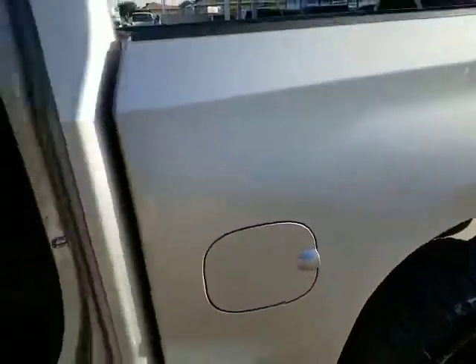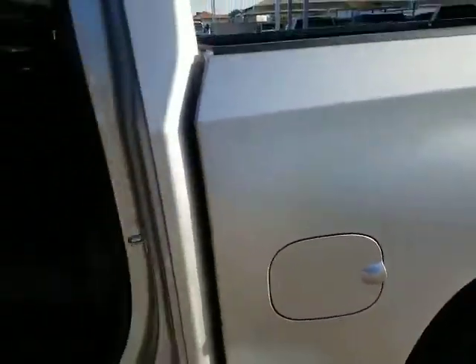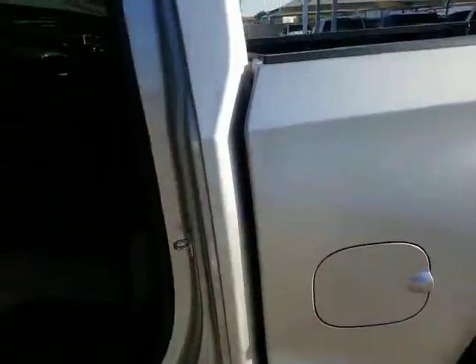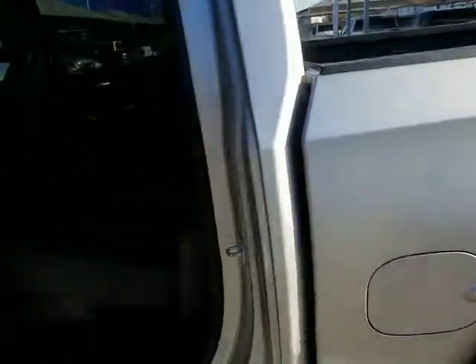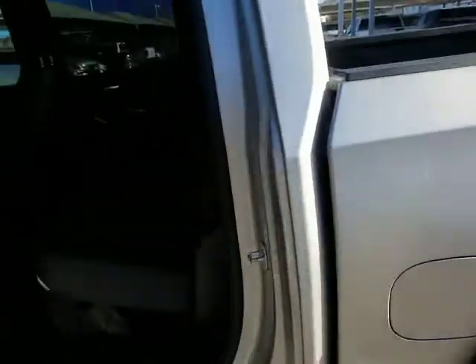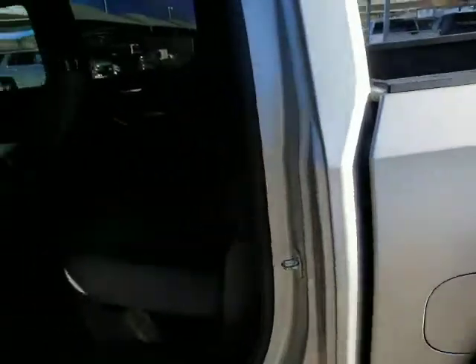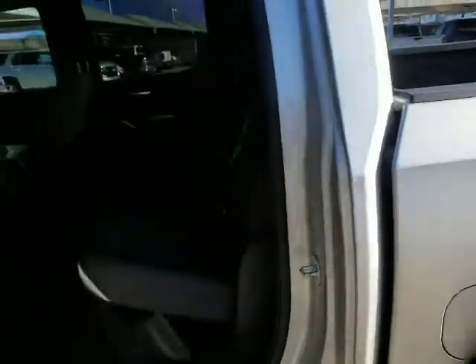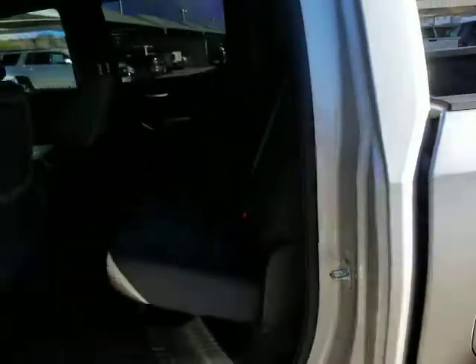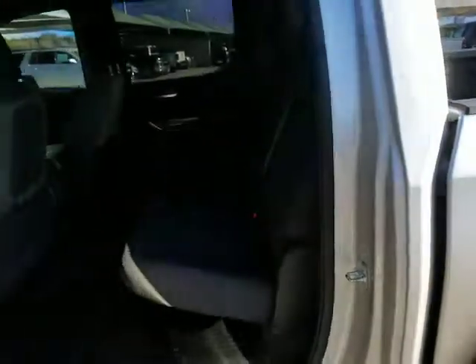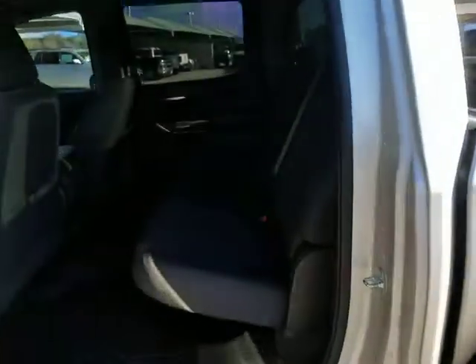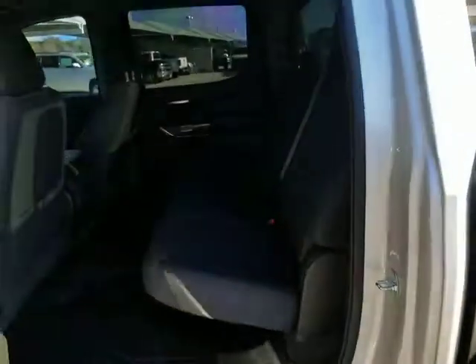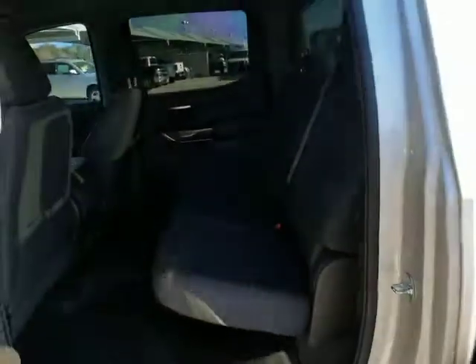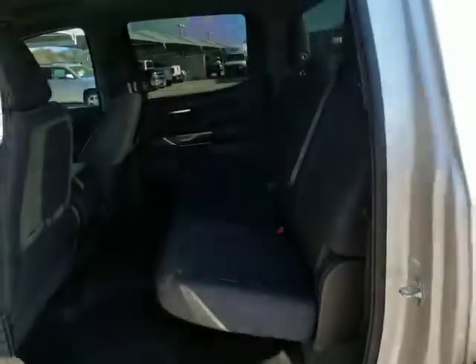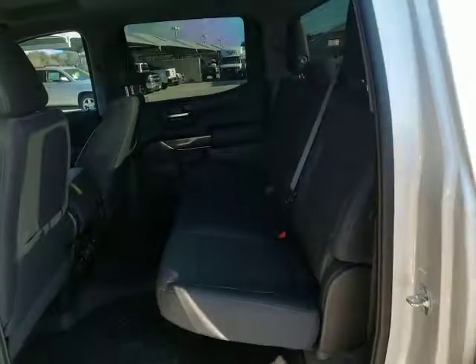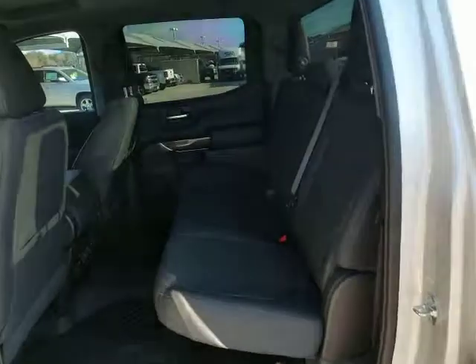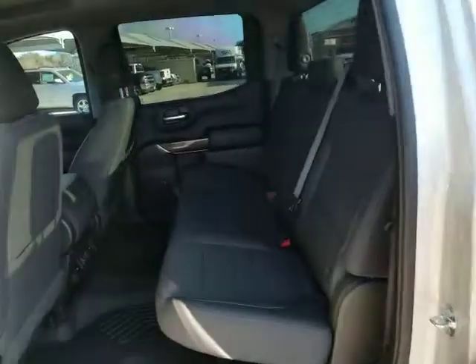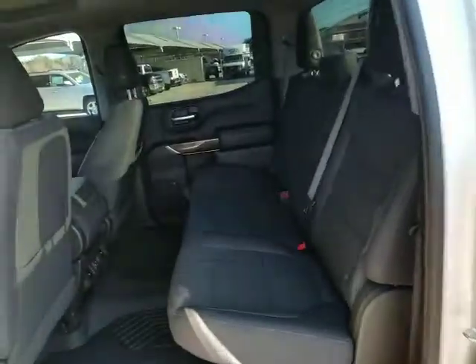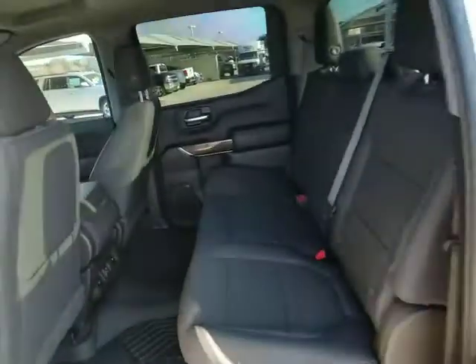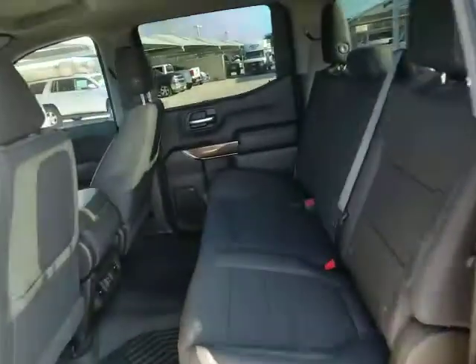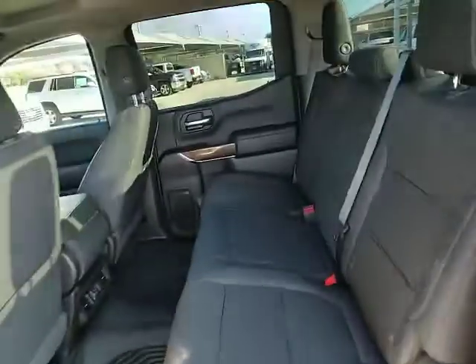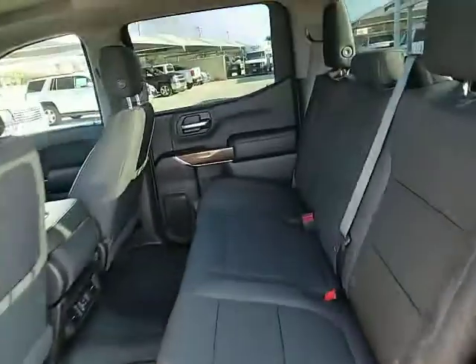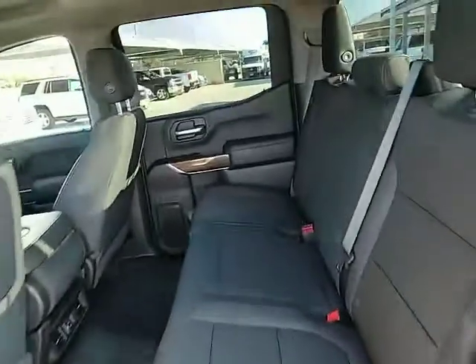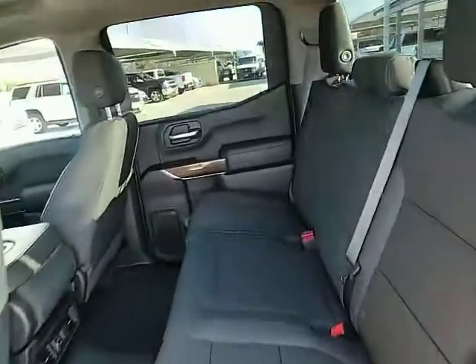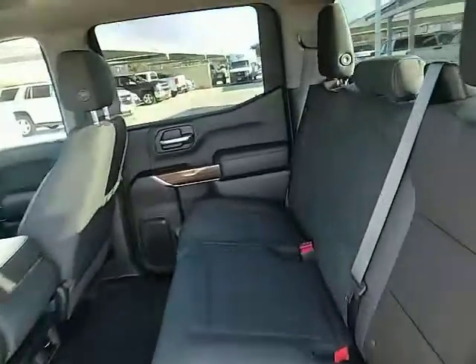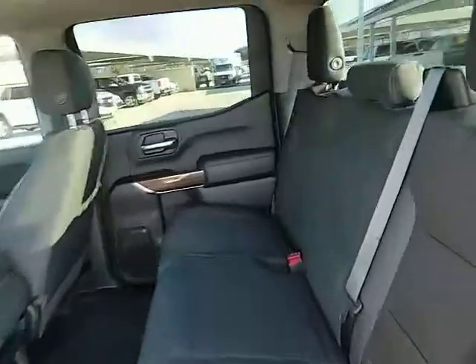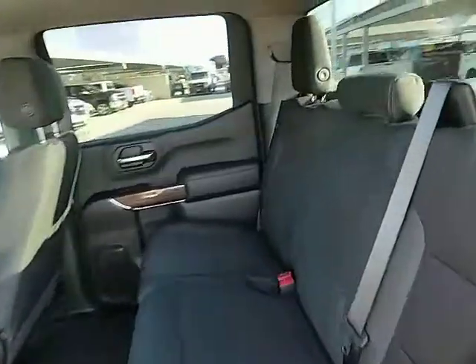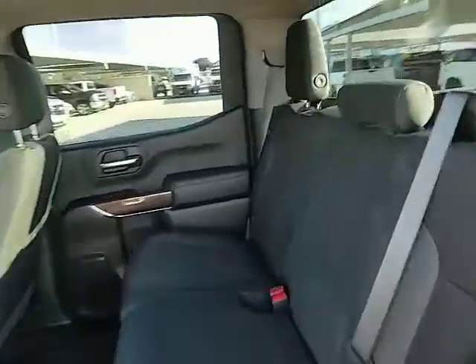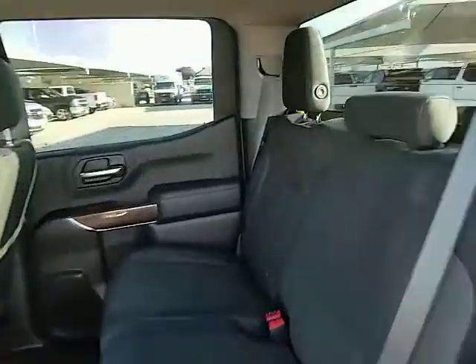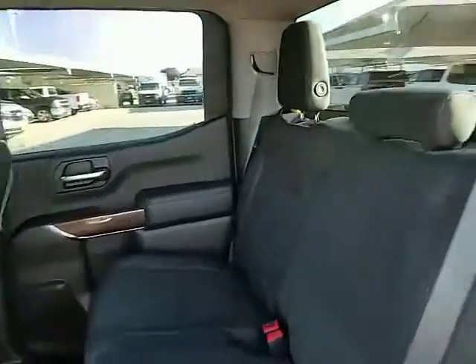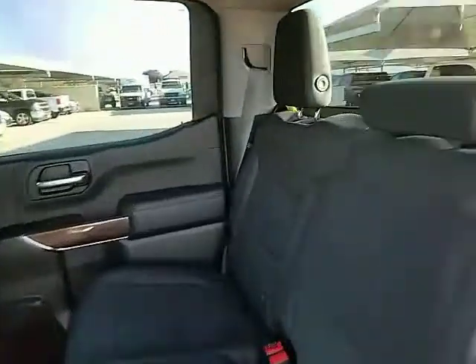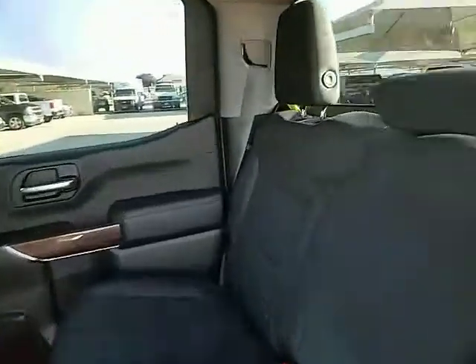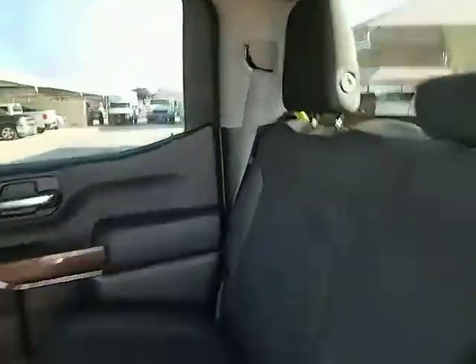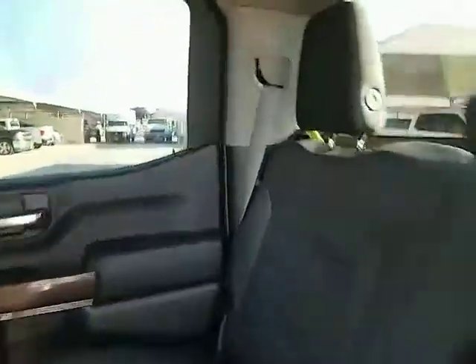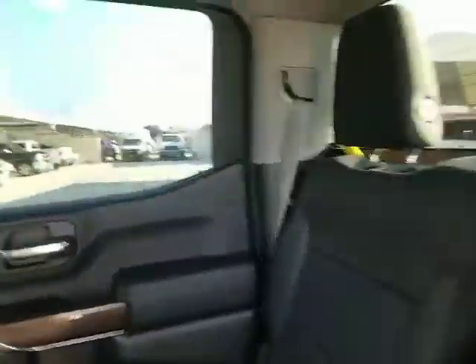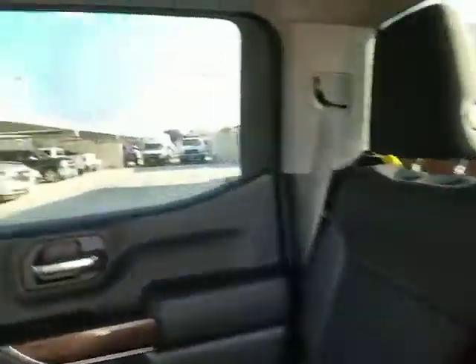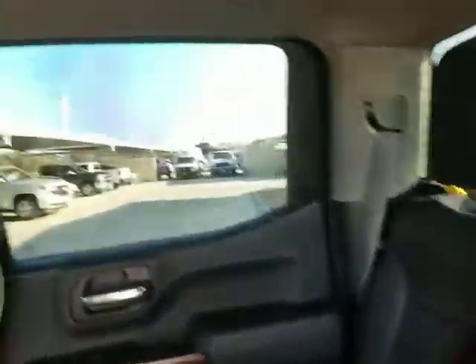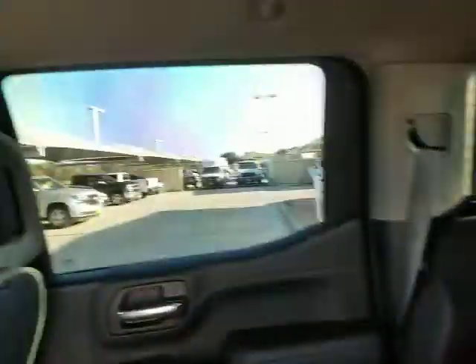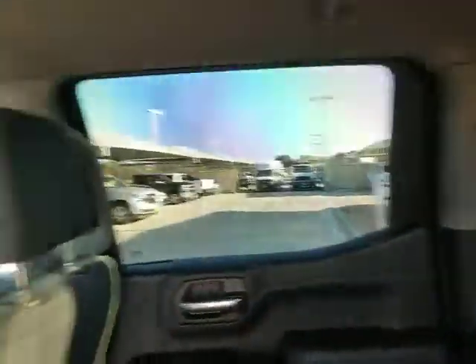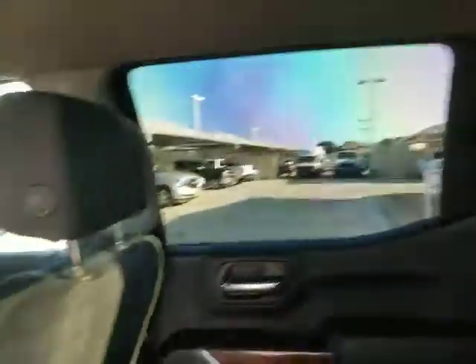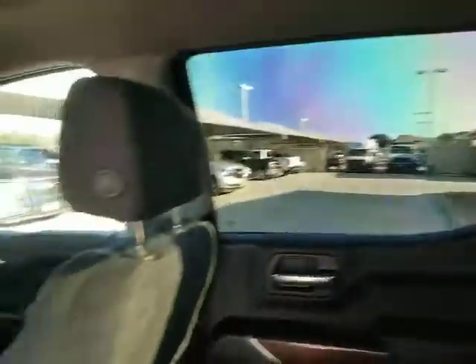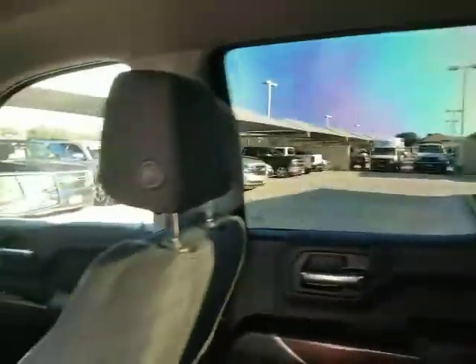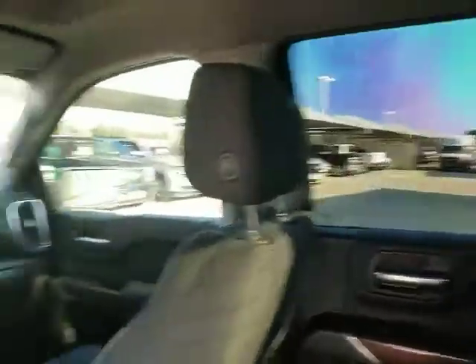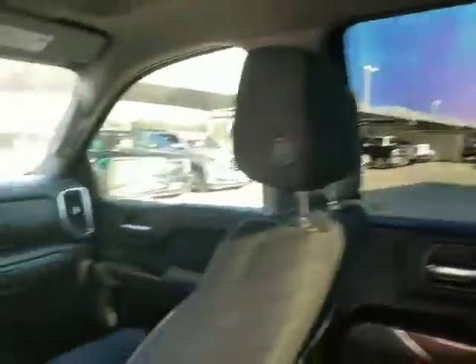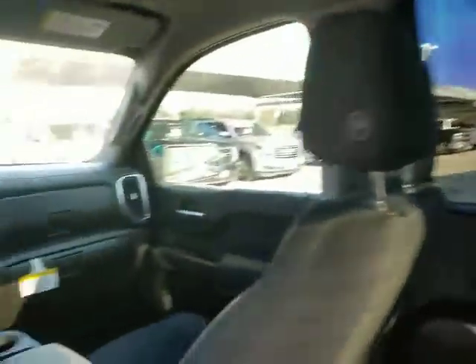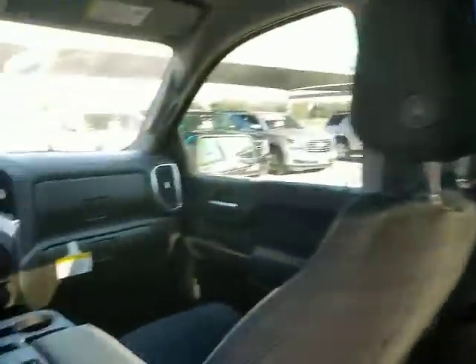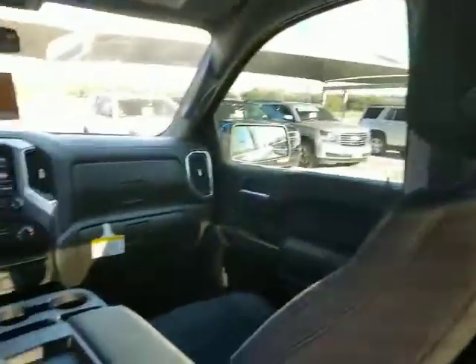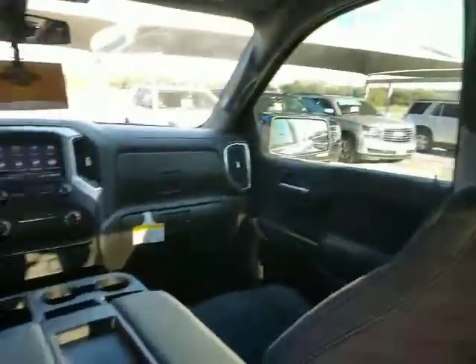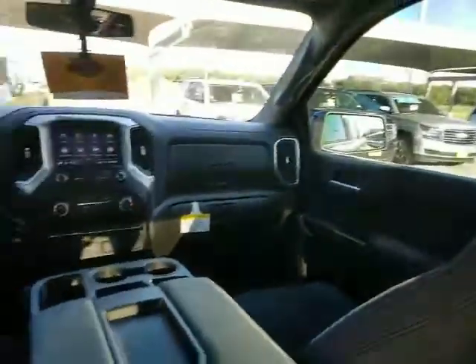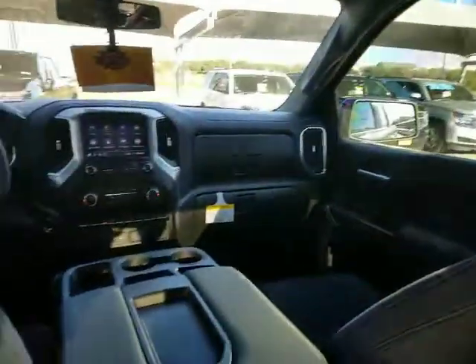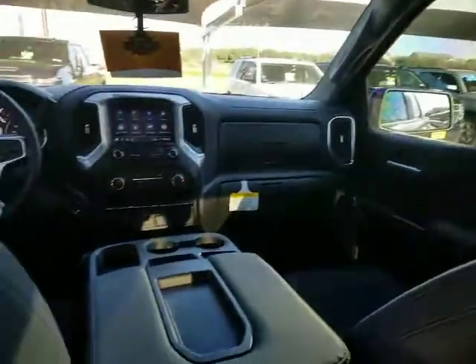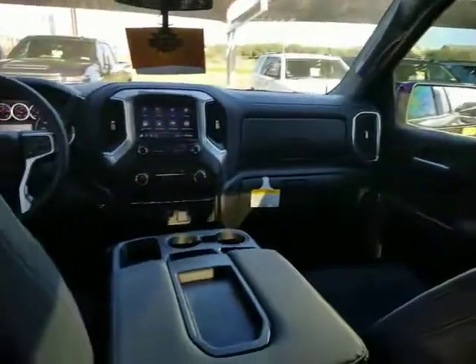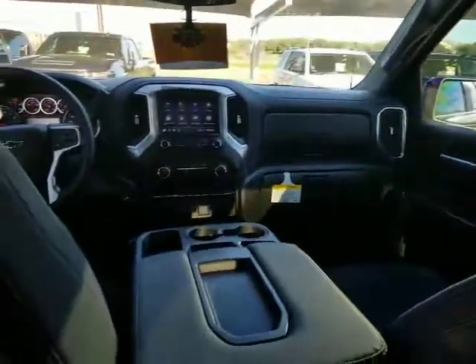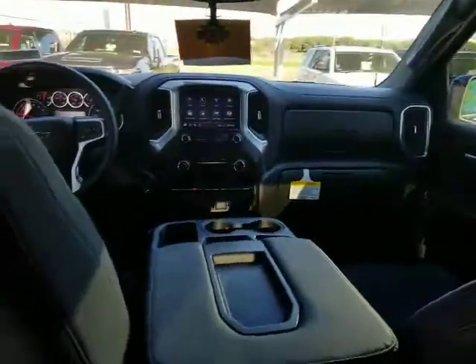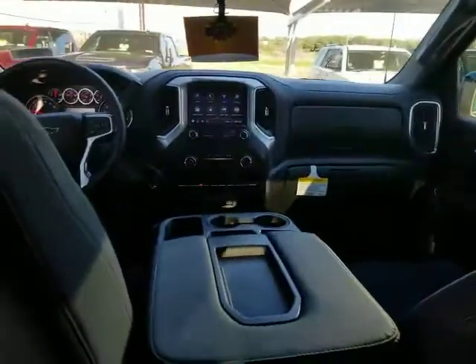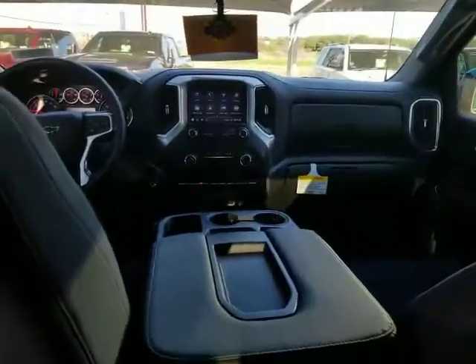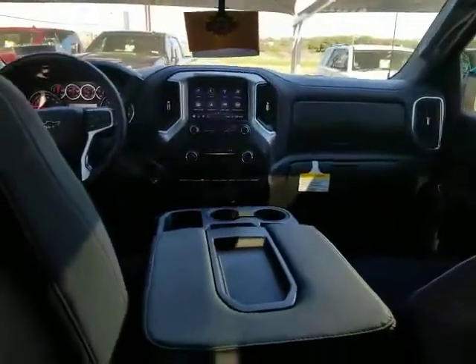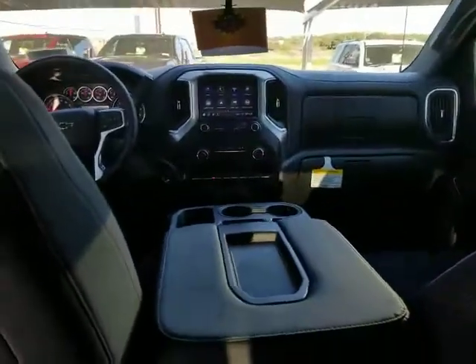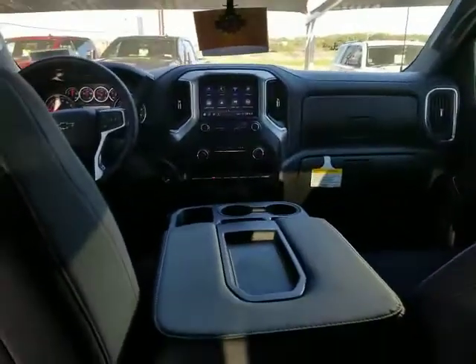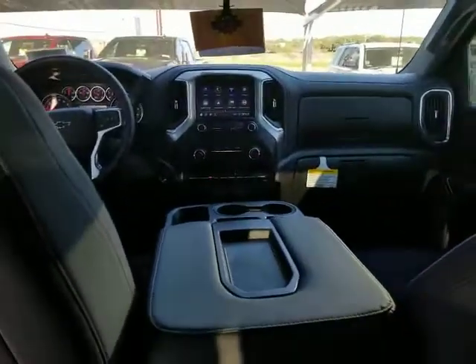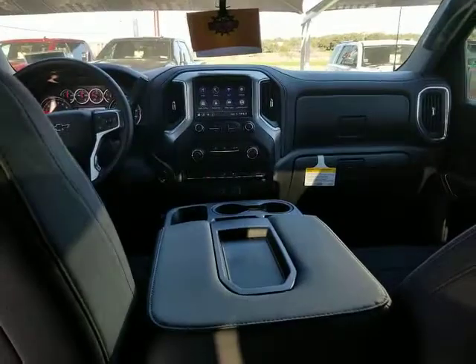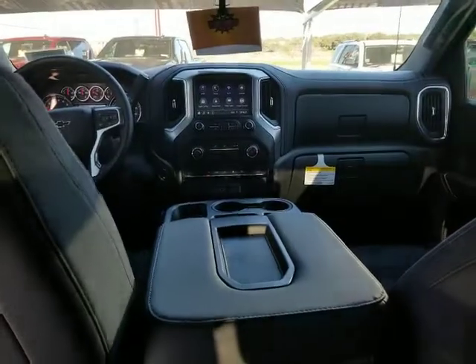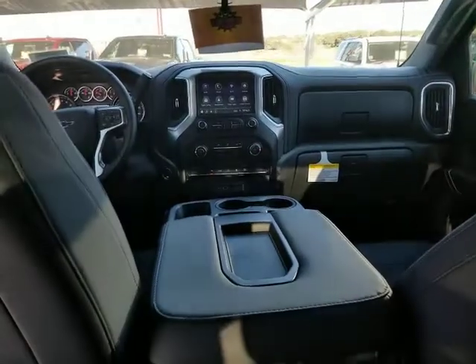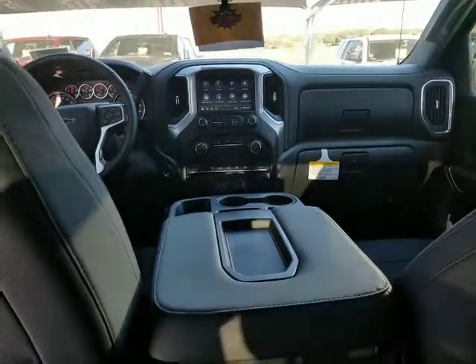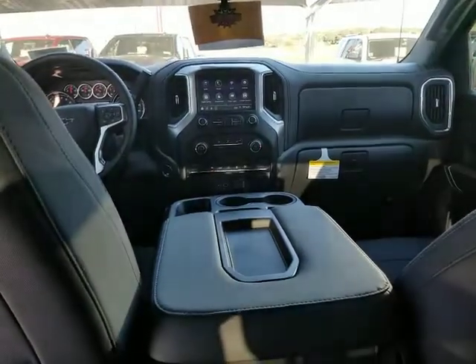Four-wheel drive, floor mats, cruise control, keyless start, four-wheel disc brakes, aluminum wheels, and rear defrost.